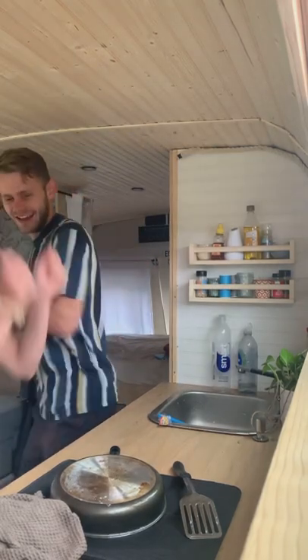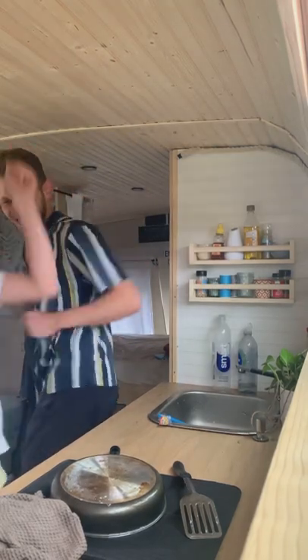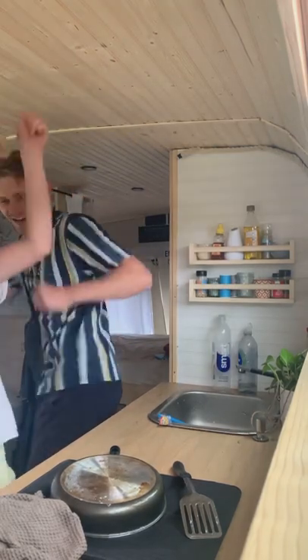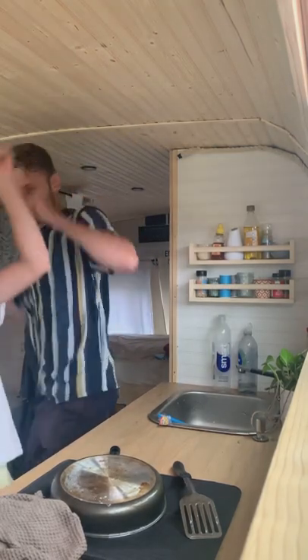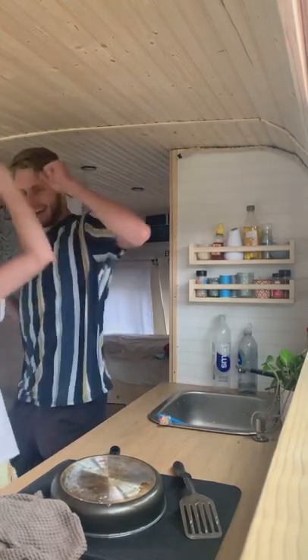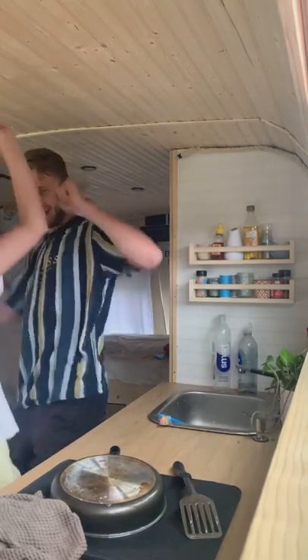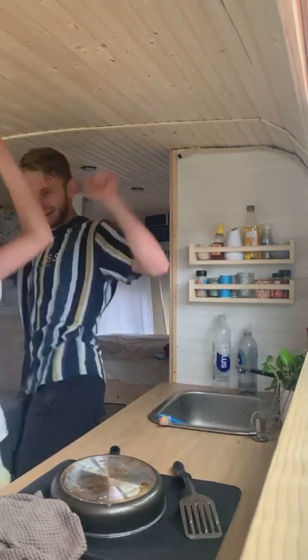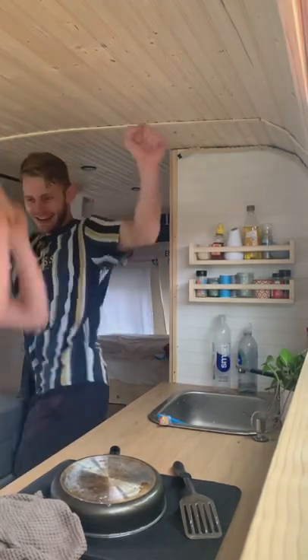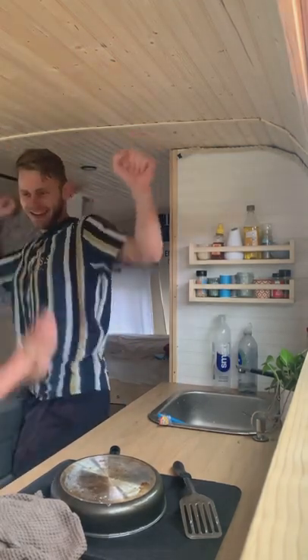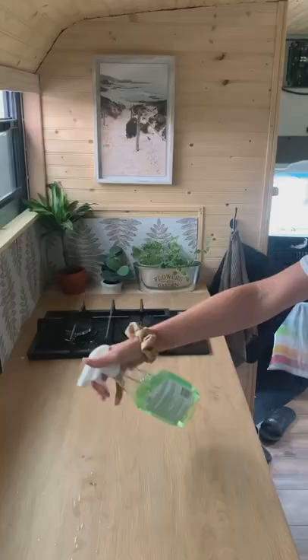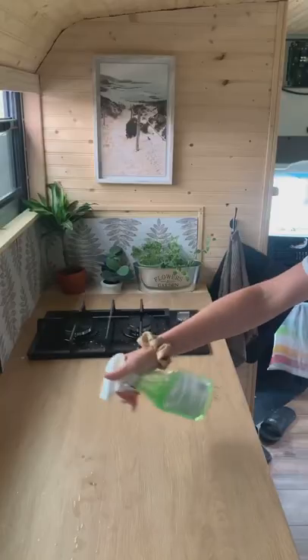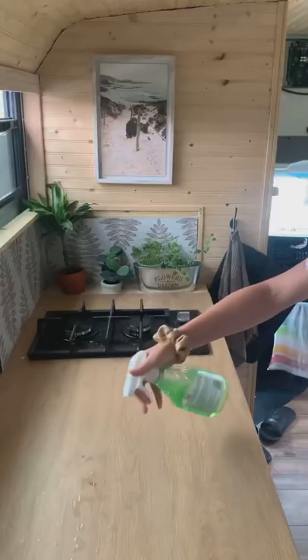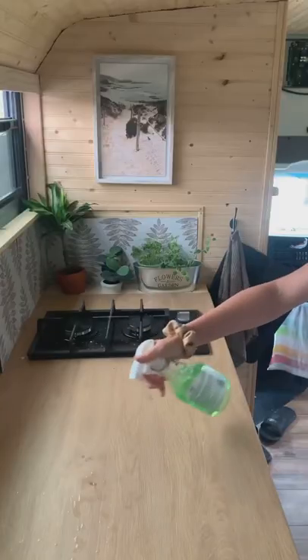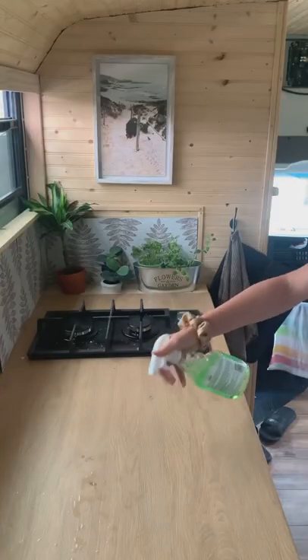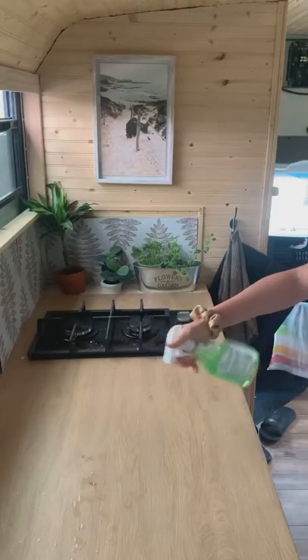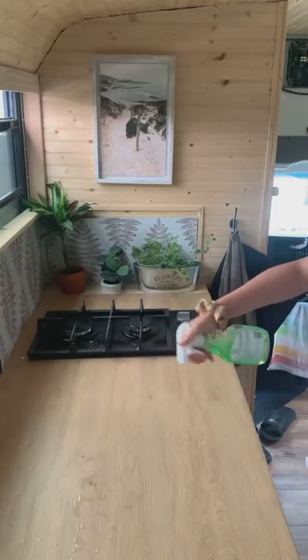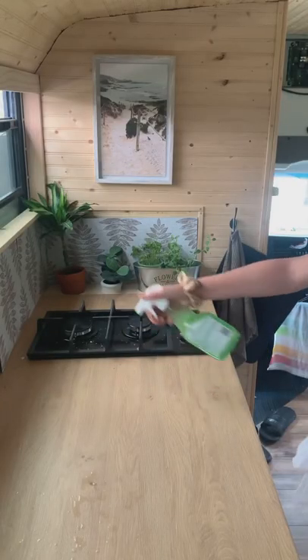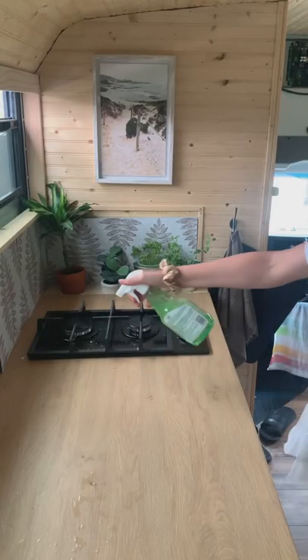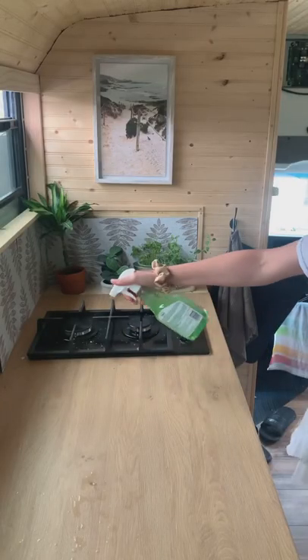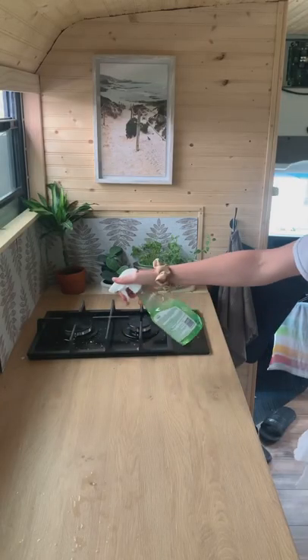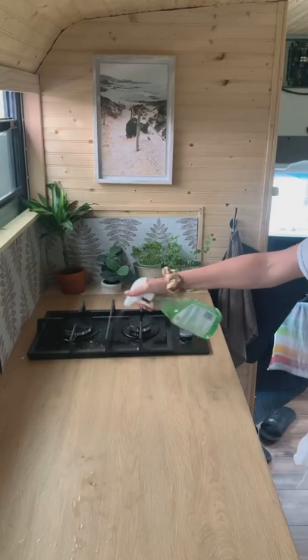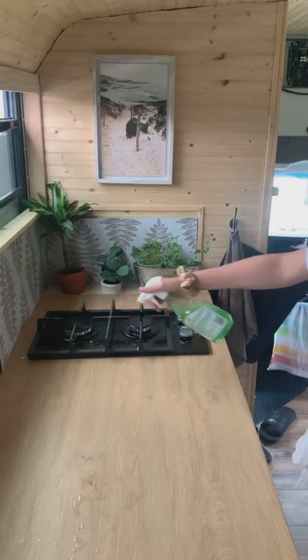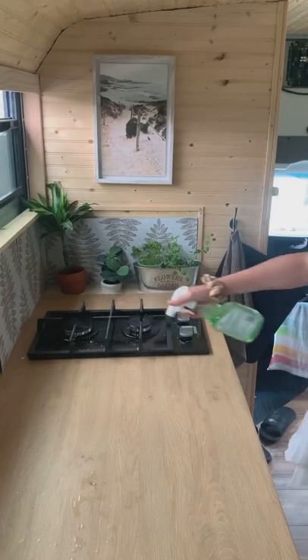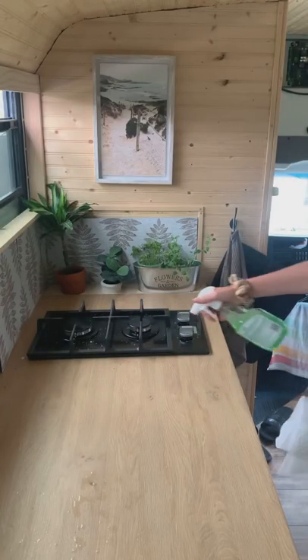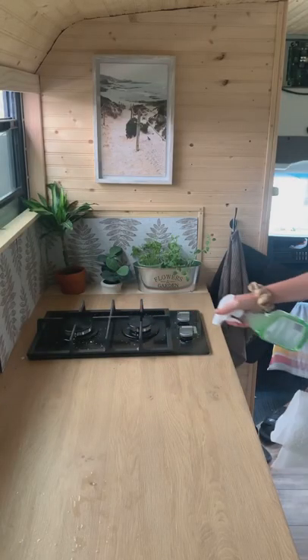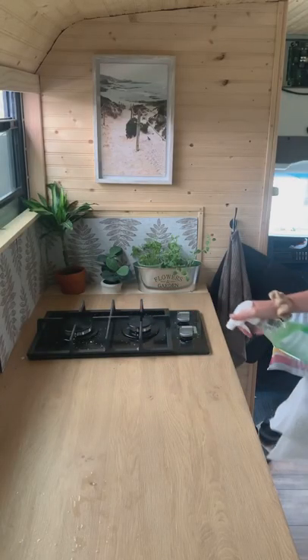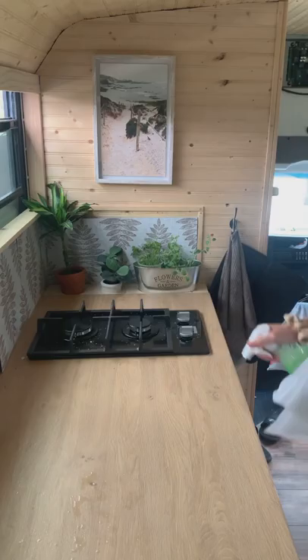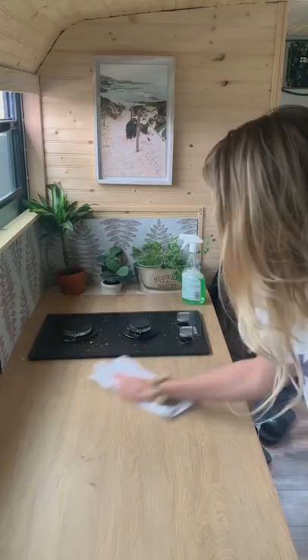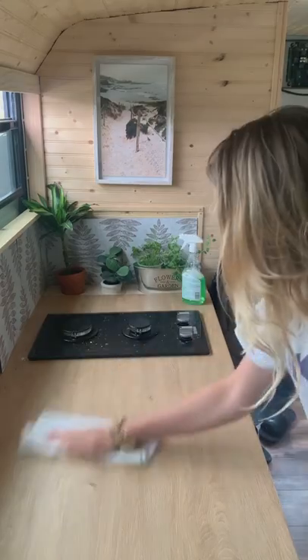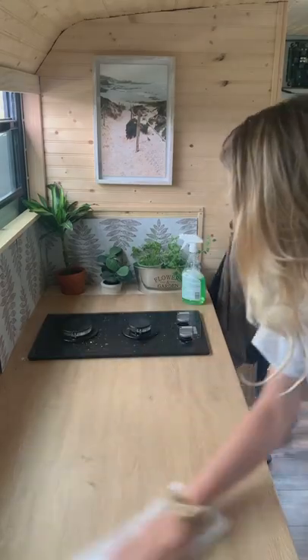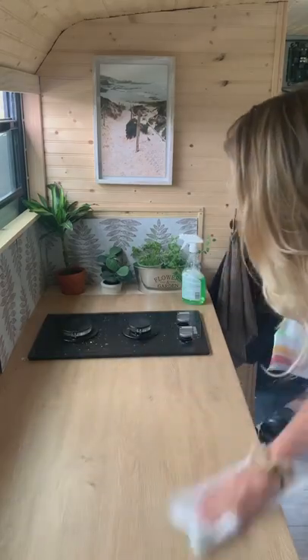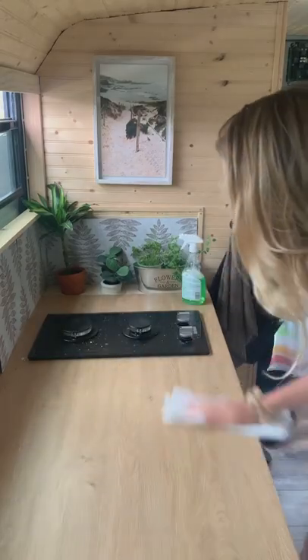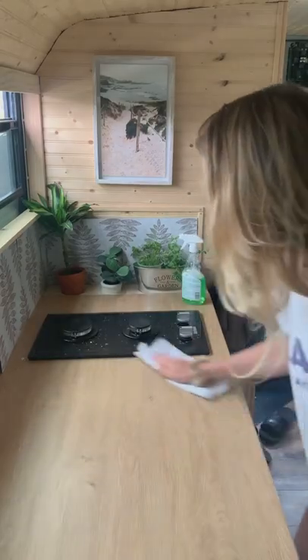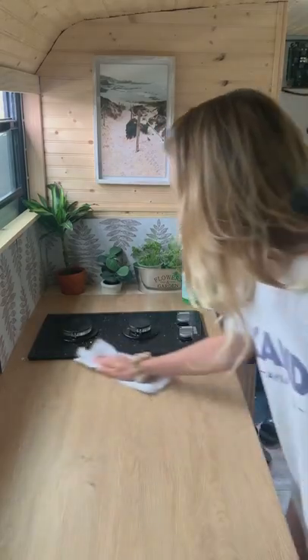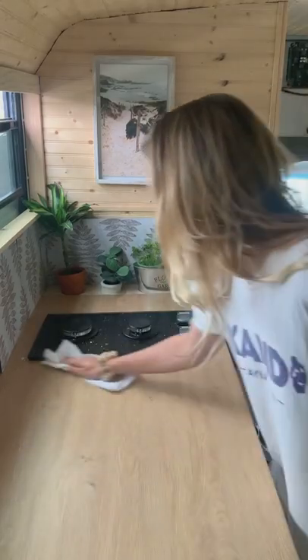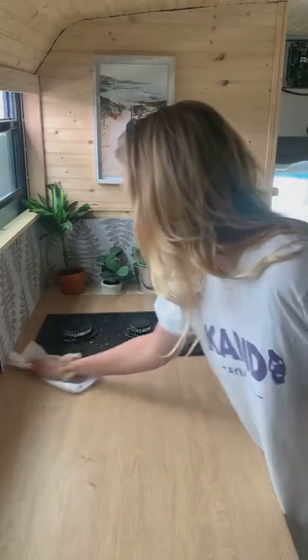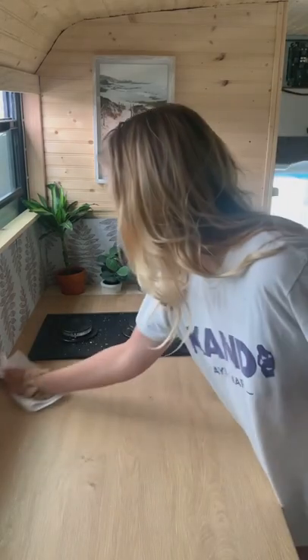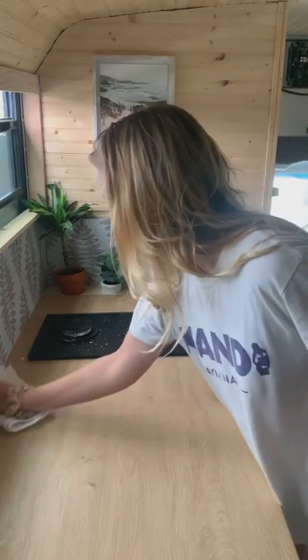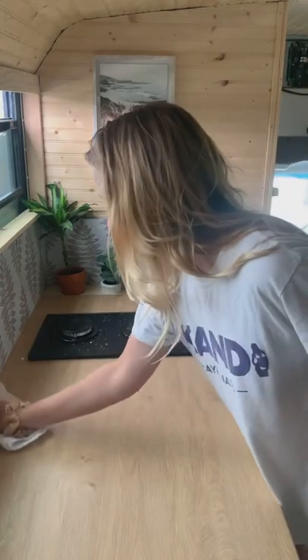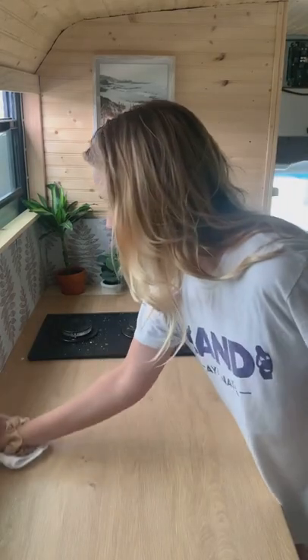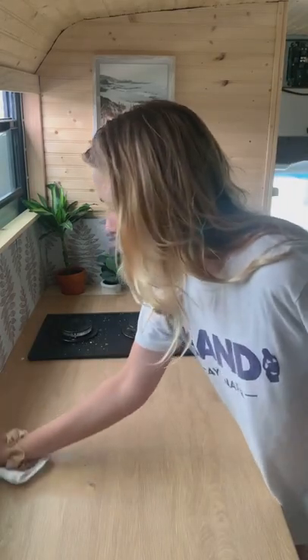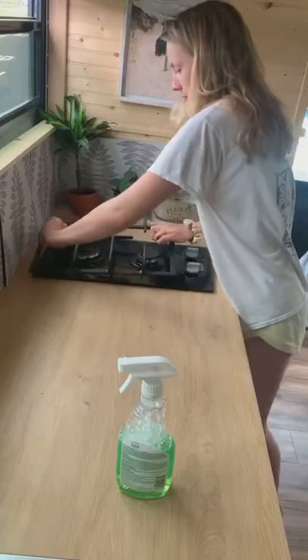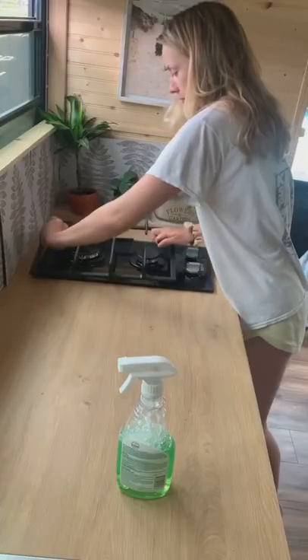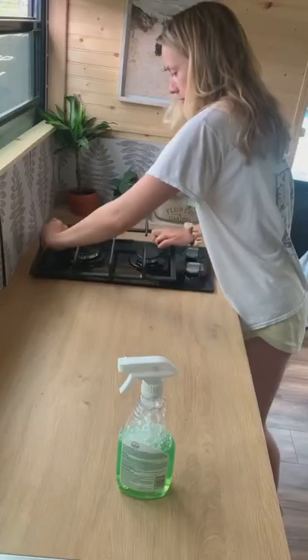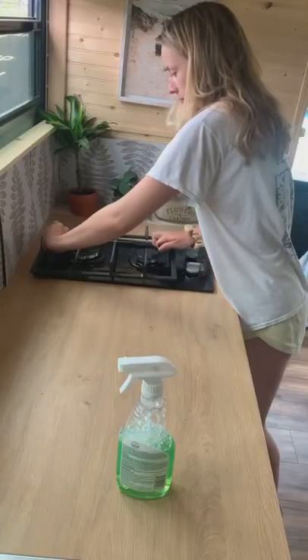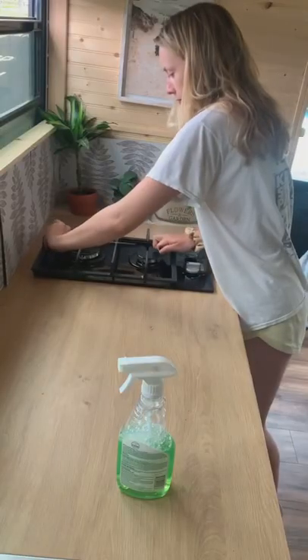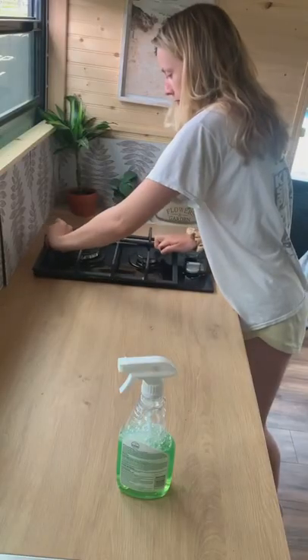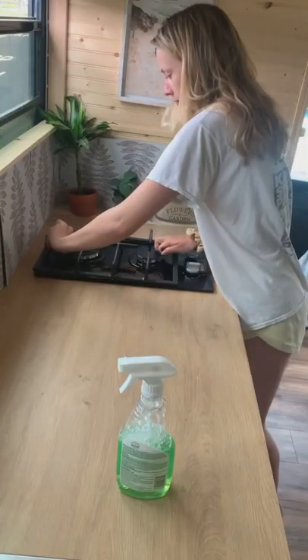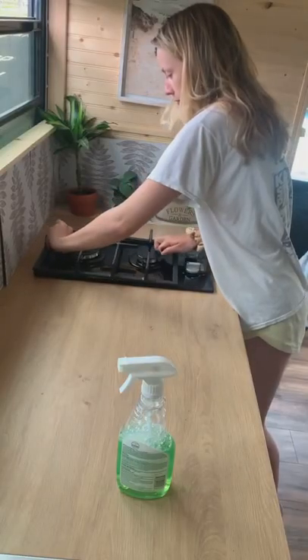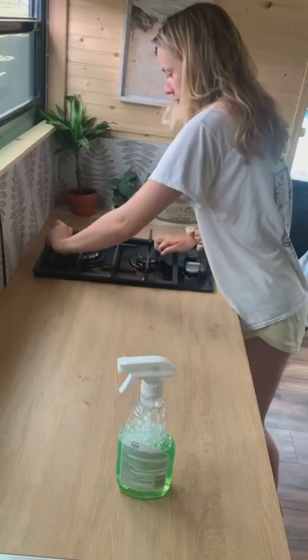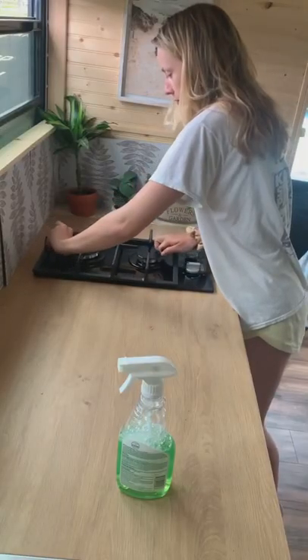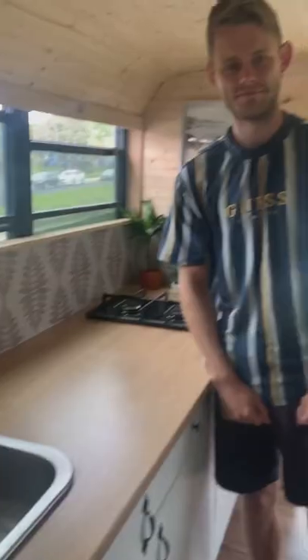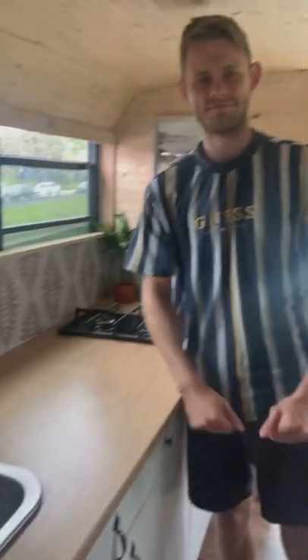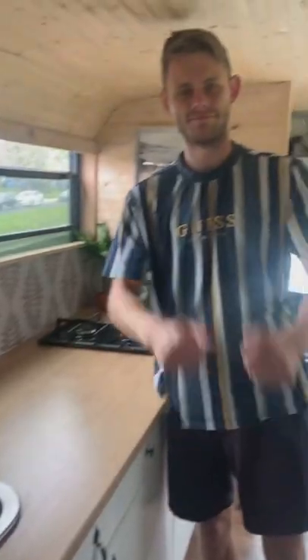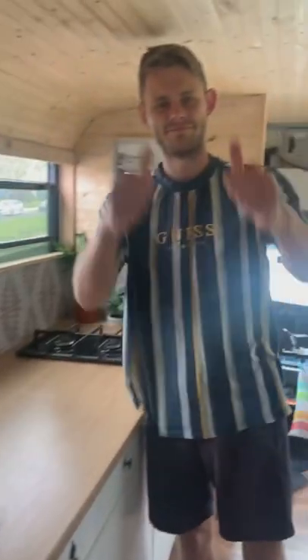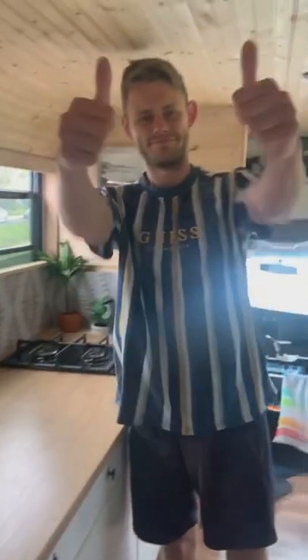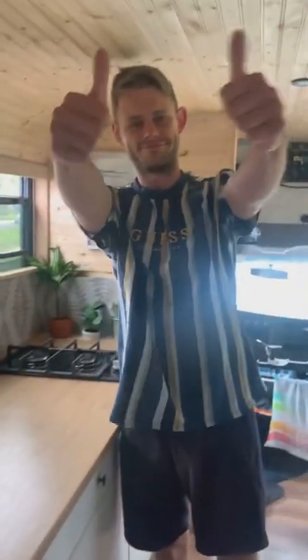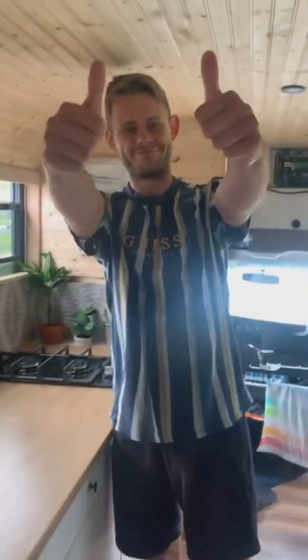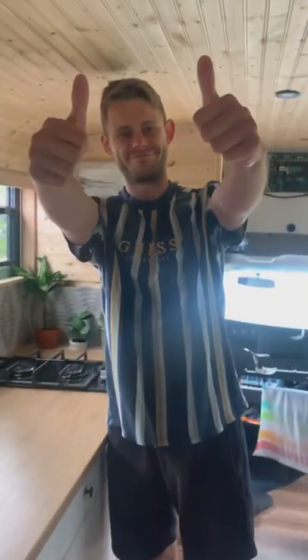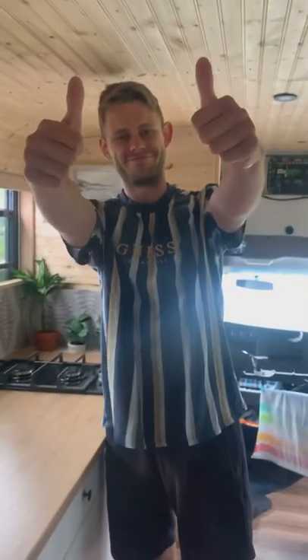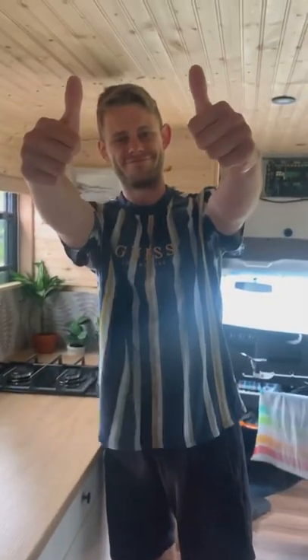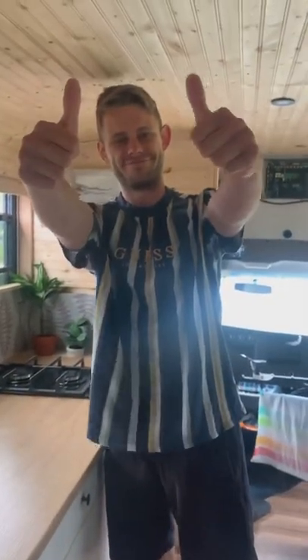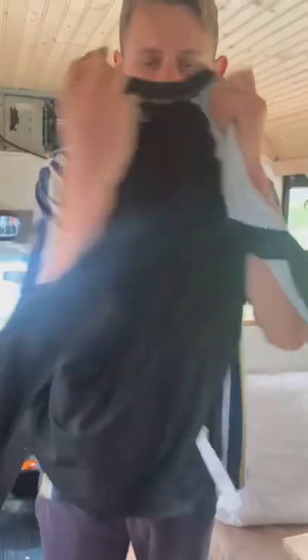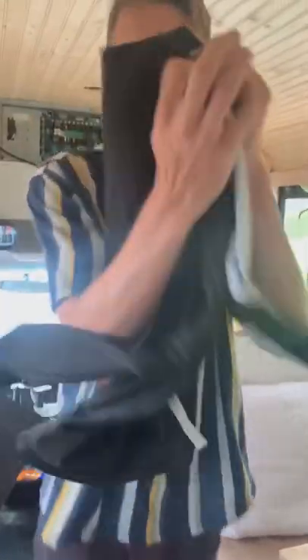After this, it was time for Nikki to get on with anti-backing the surfaces and giving them a good old wipe down, then putting the hob back together — she smashed it.